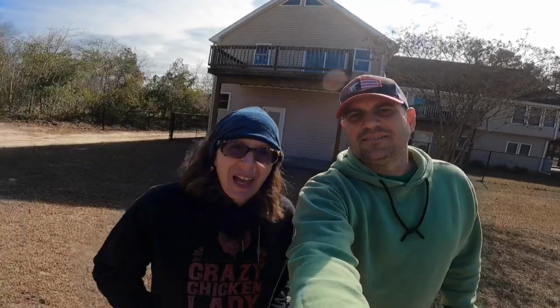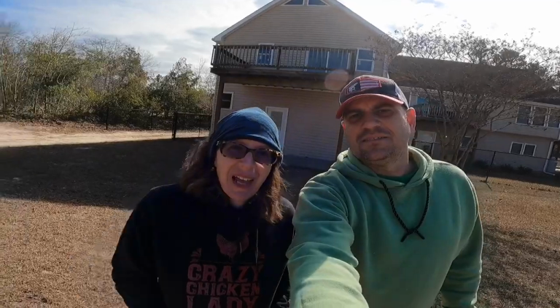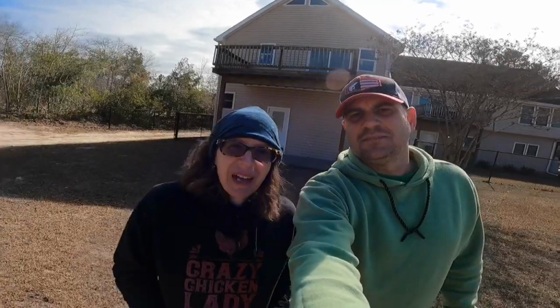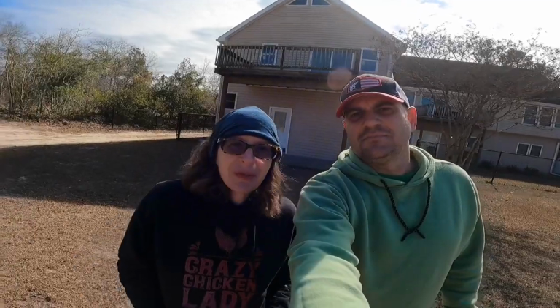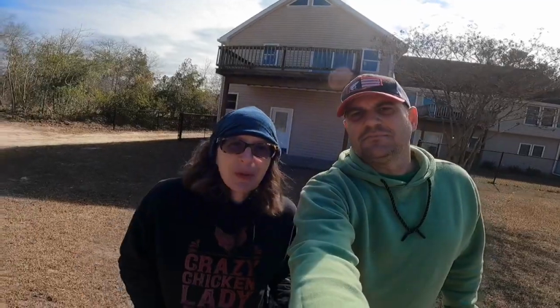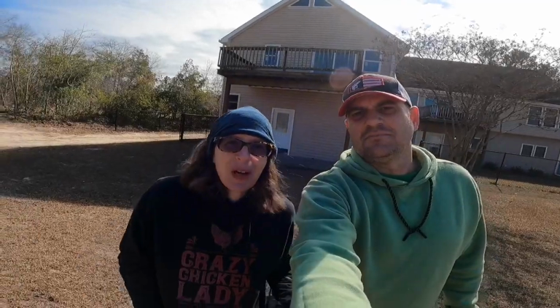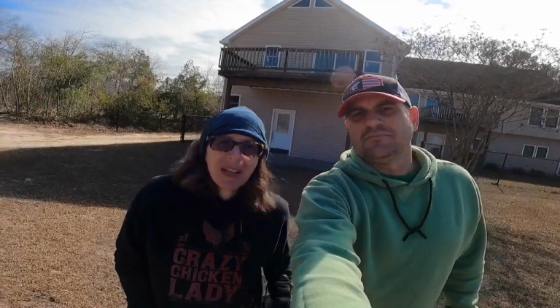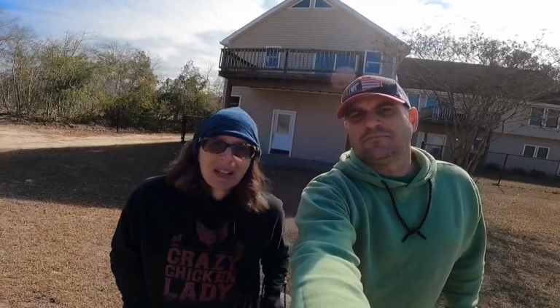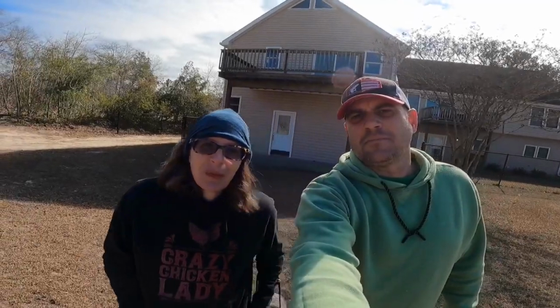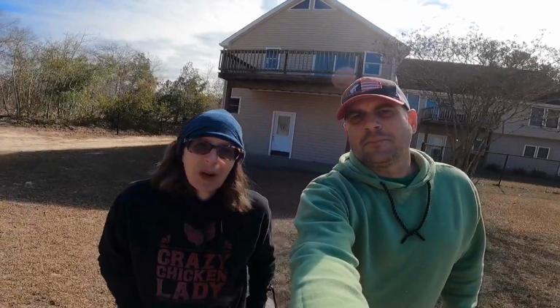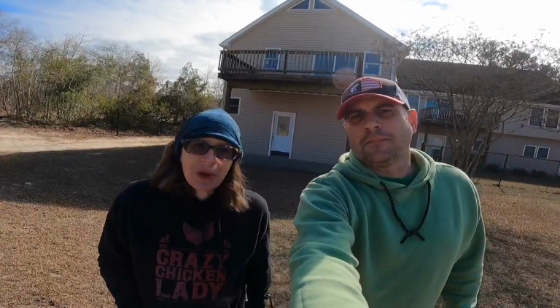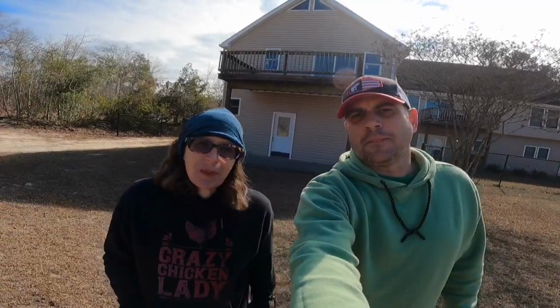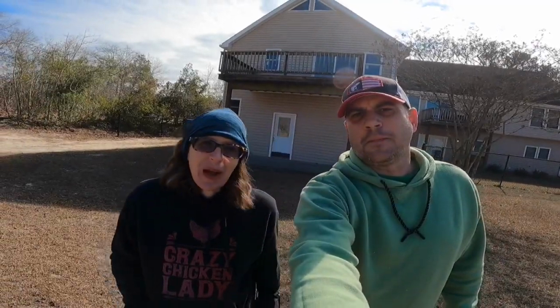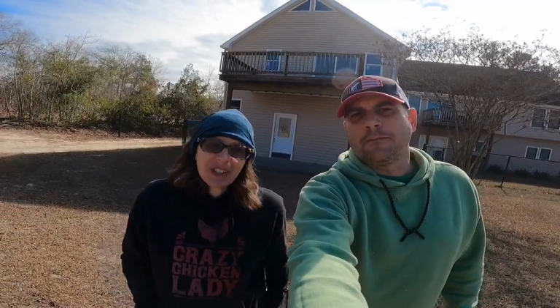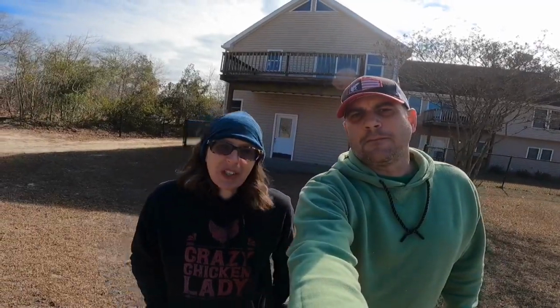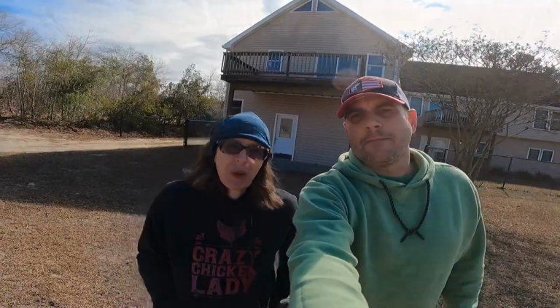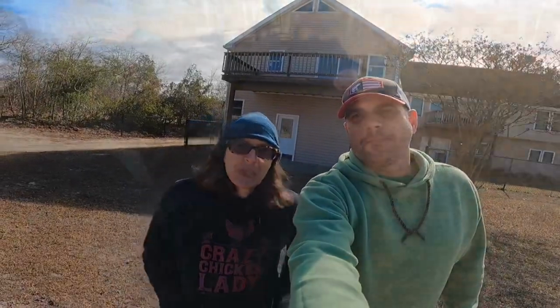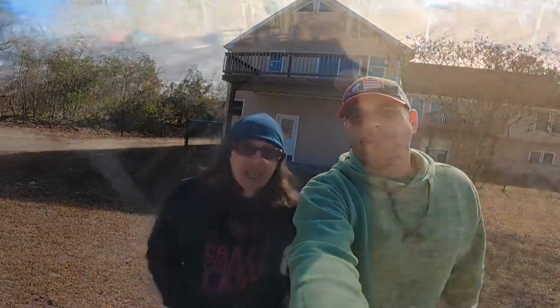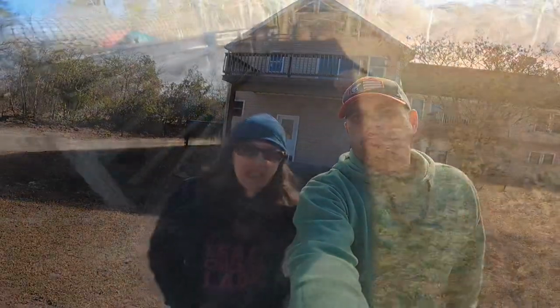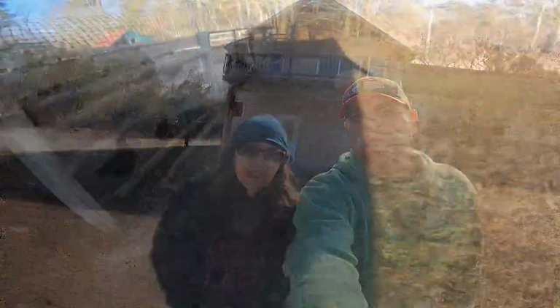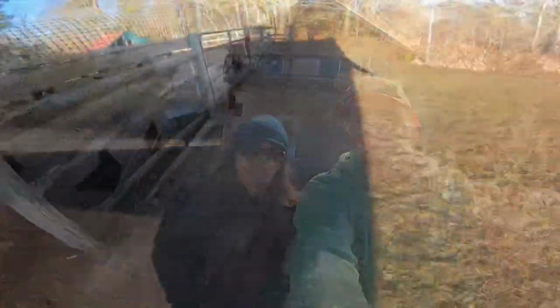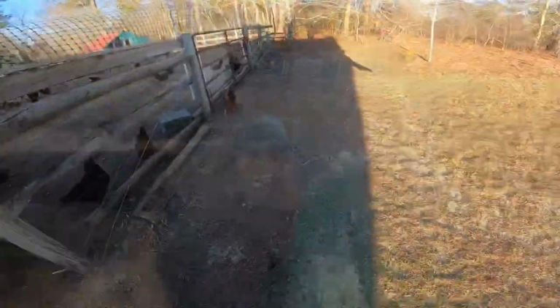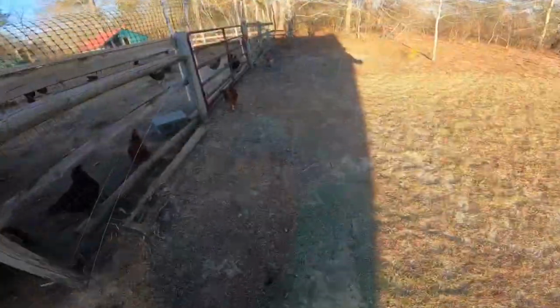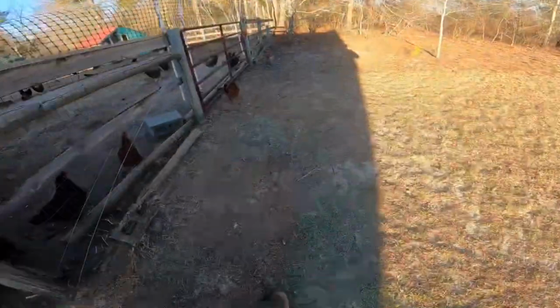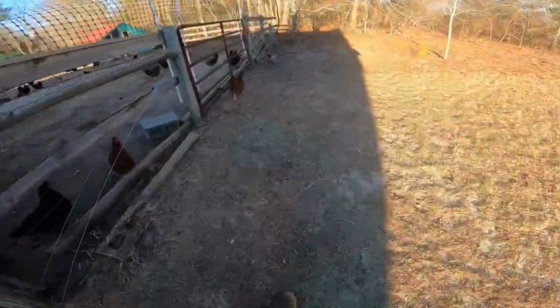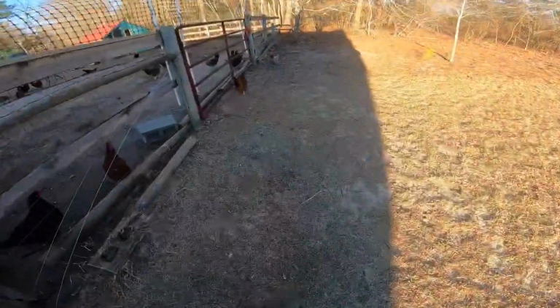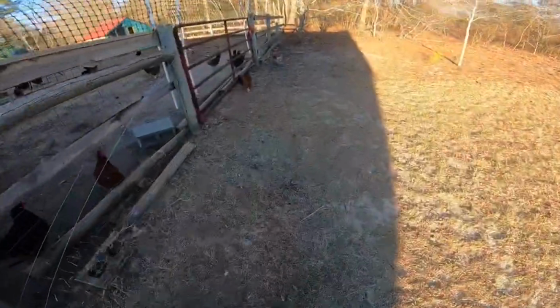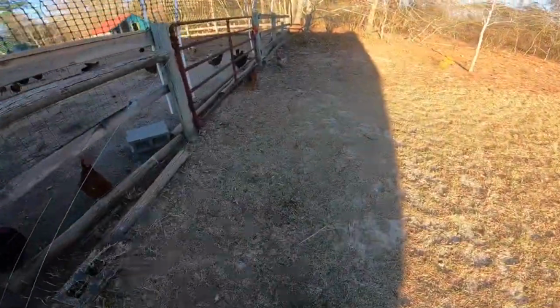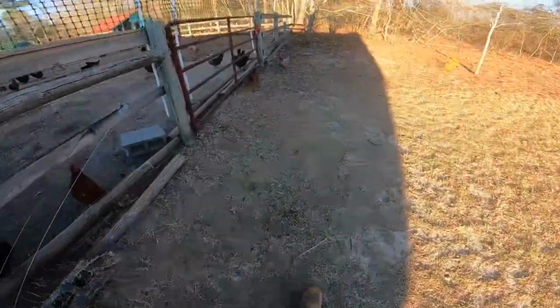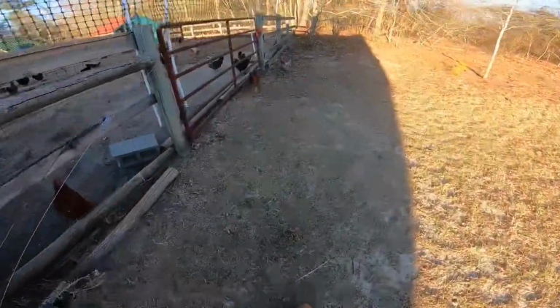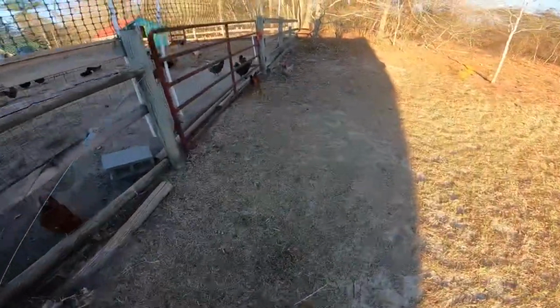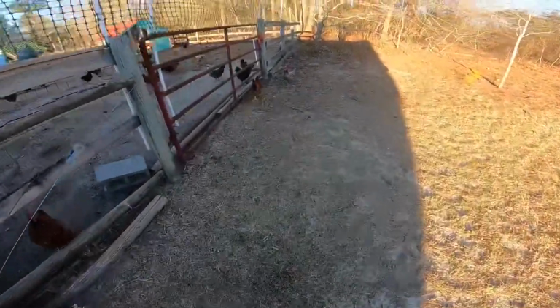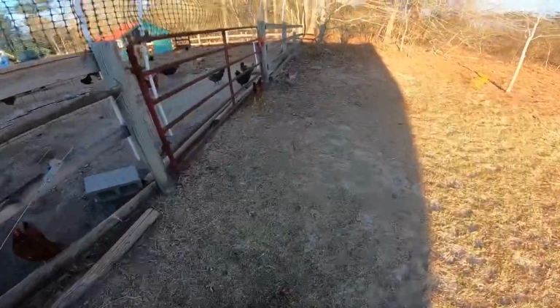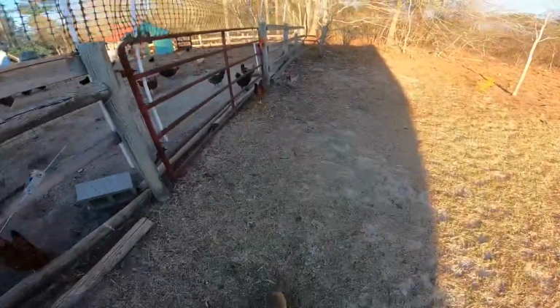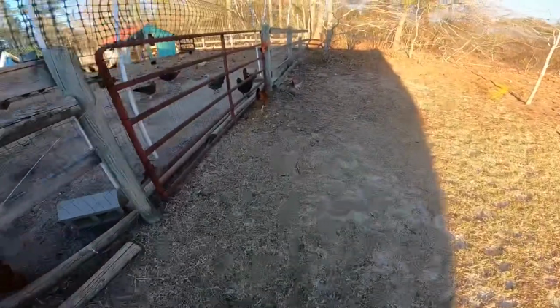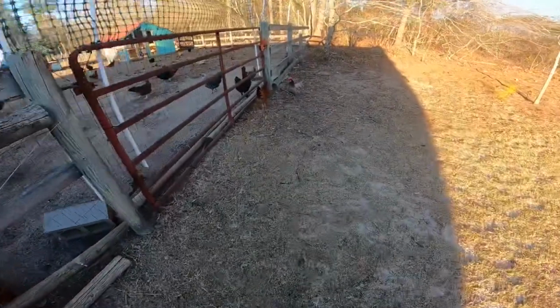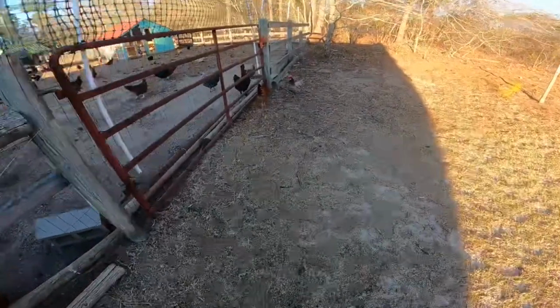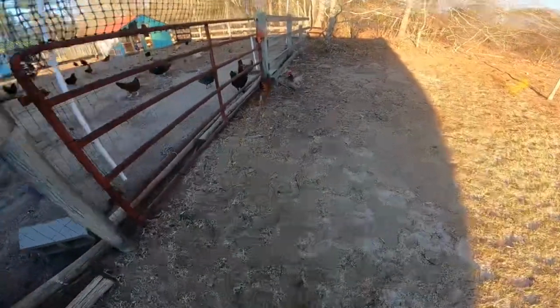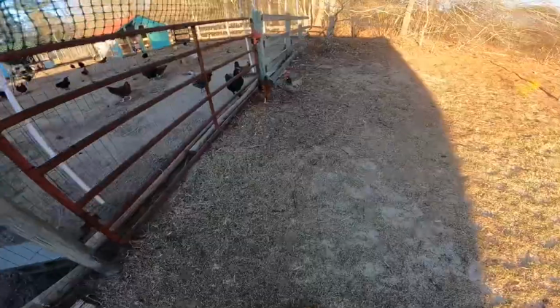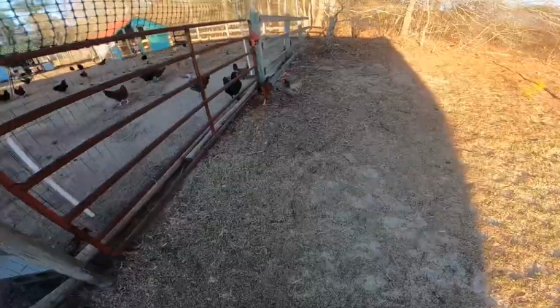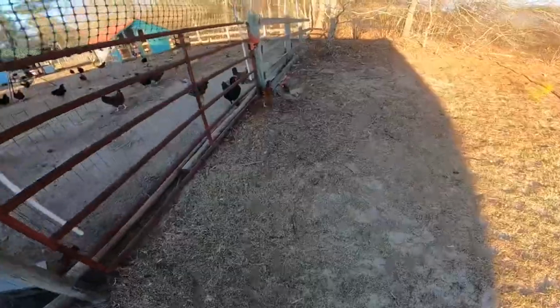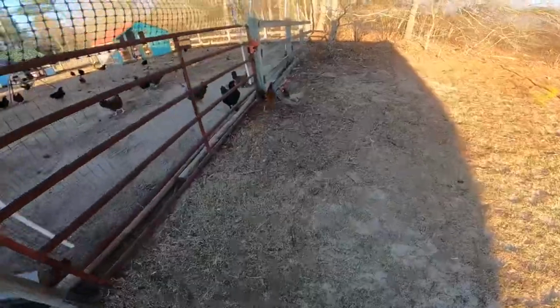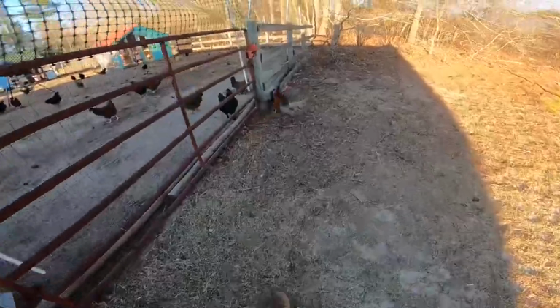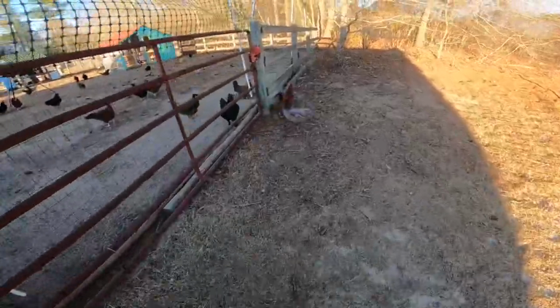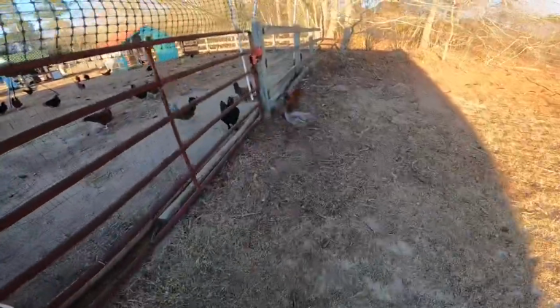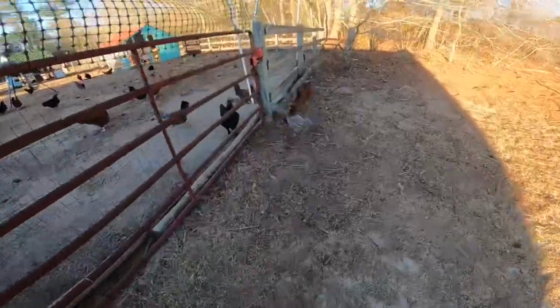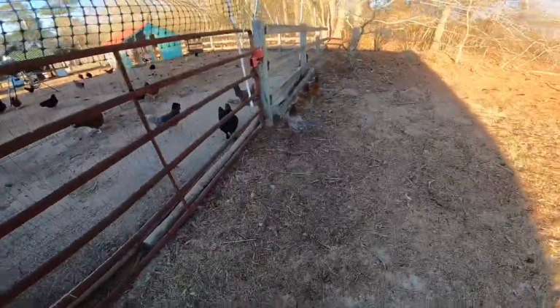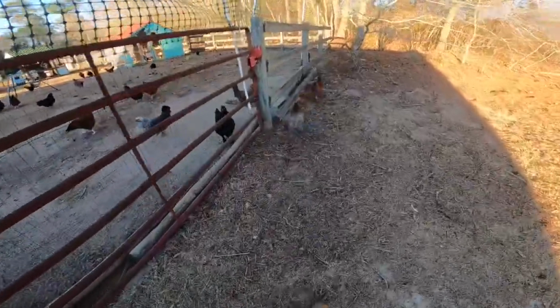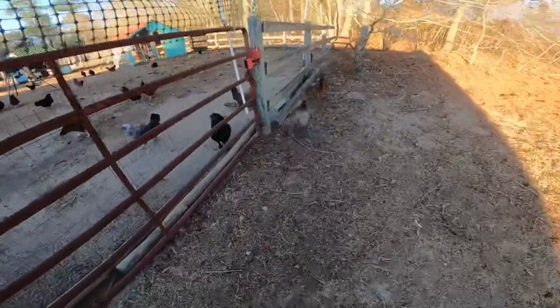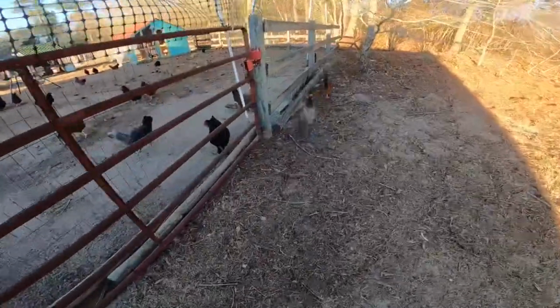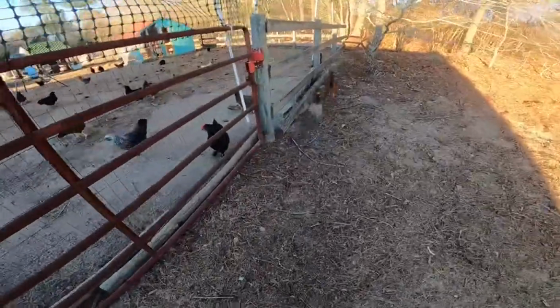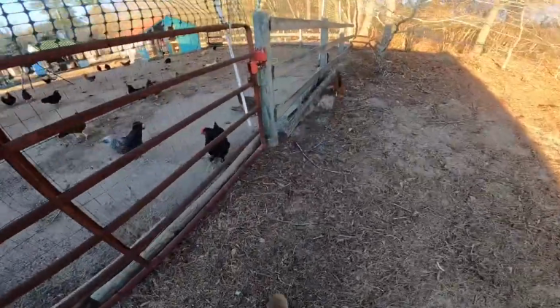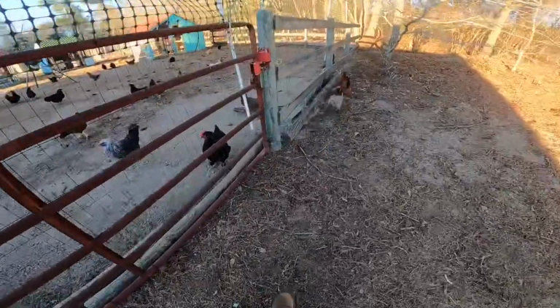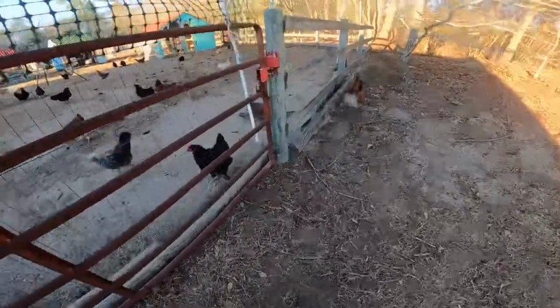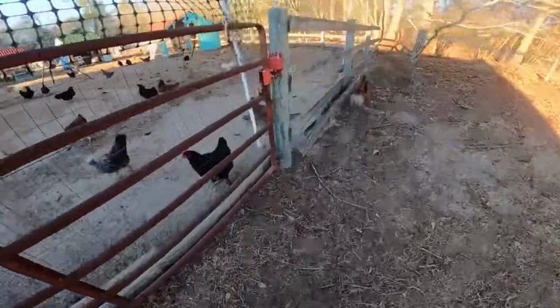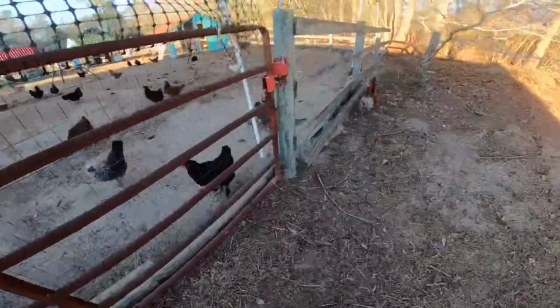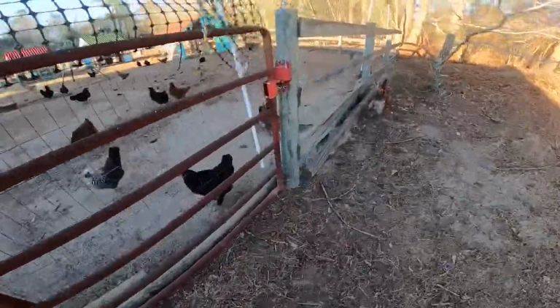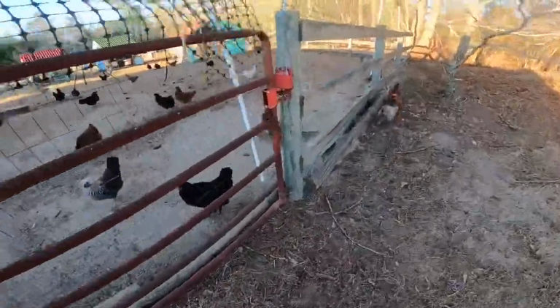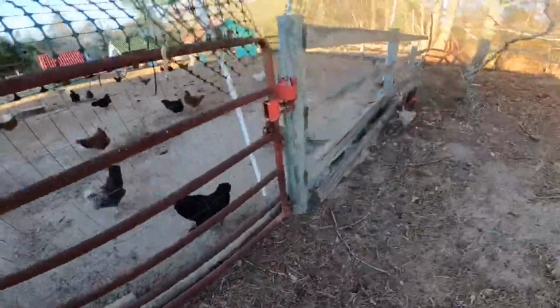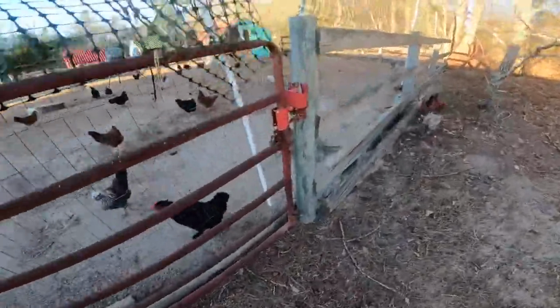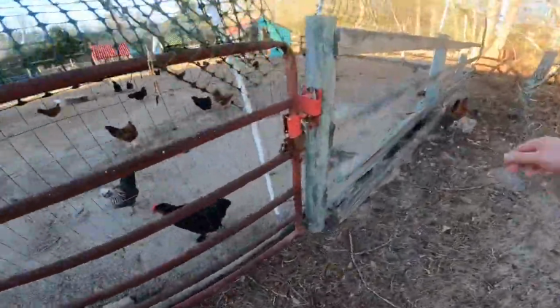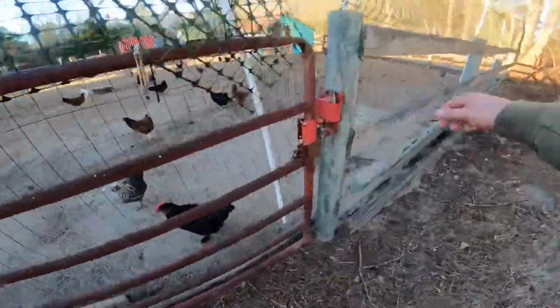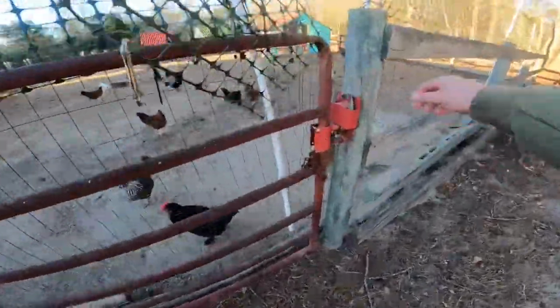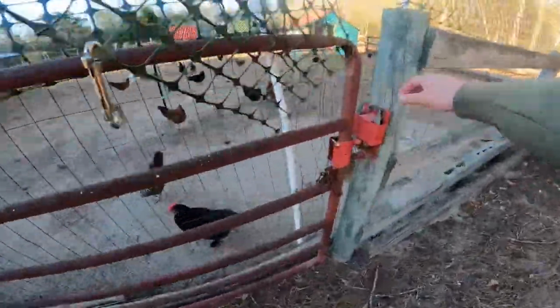Hey everyone! Welcome back to Homesteading in Hungary. This is our chicken village, so come on in here and check it out.